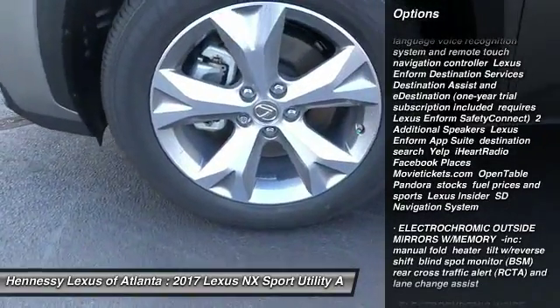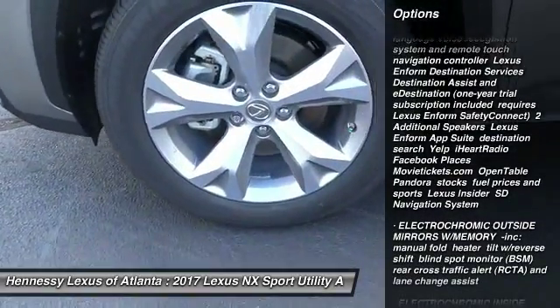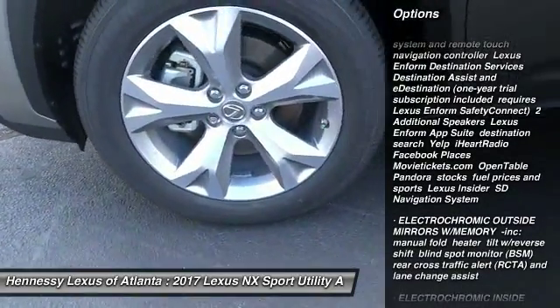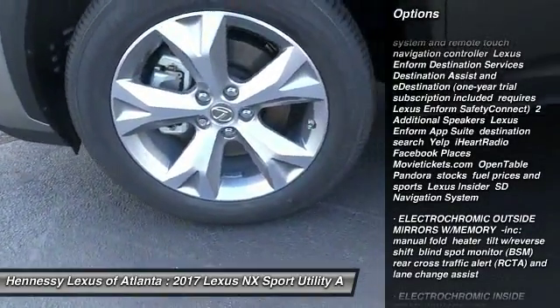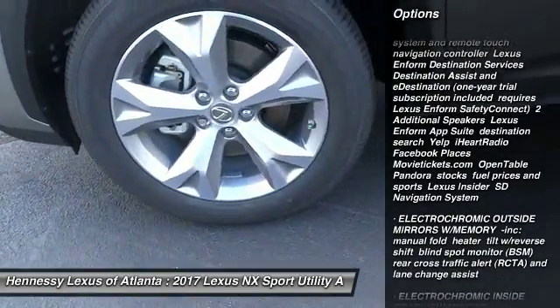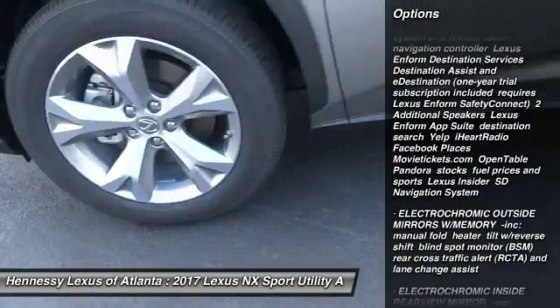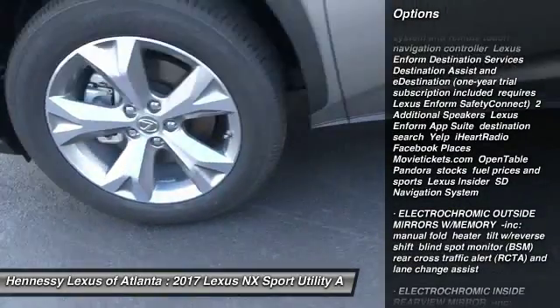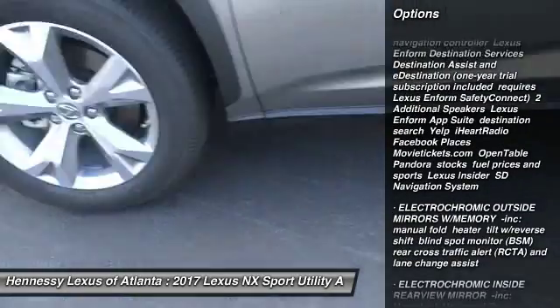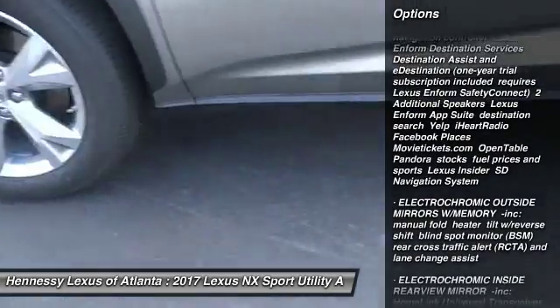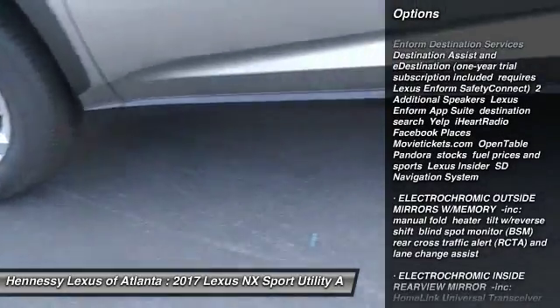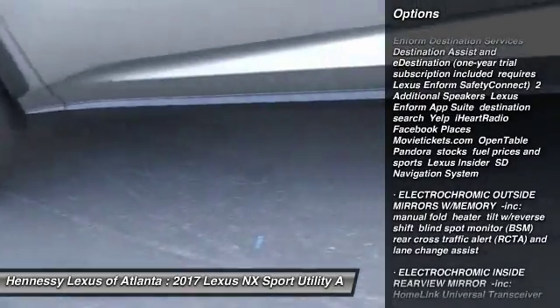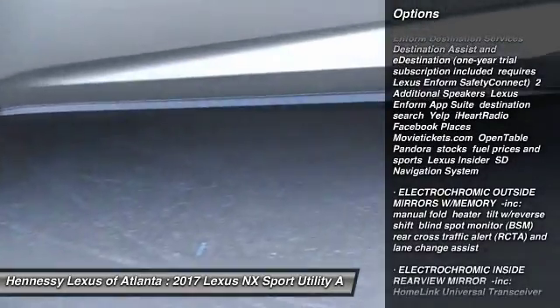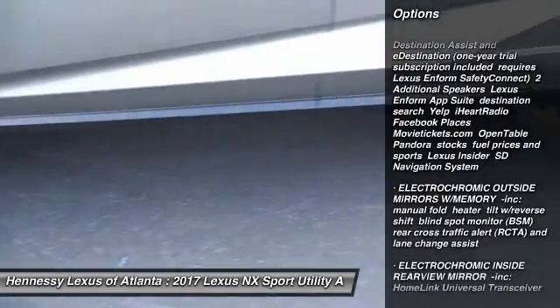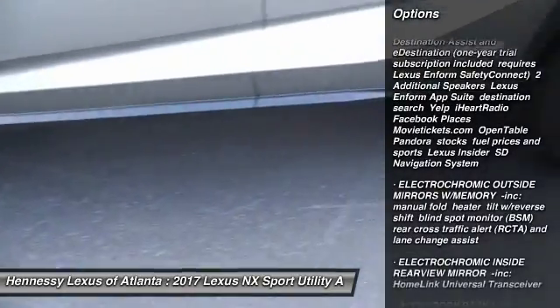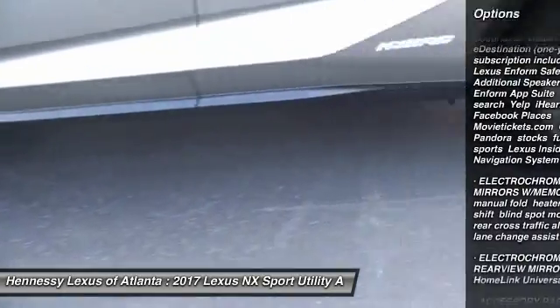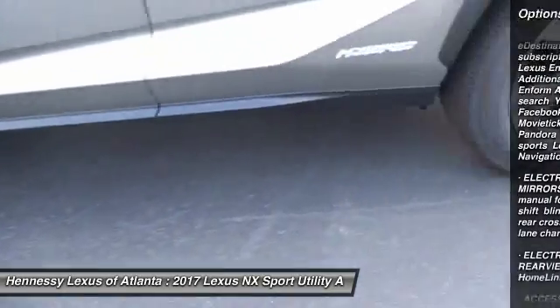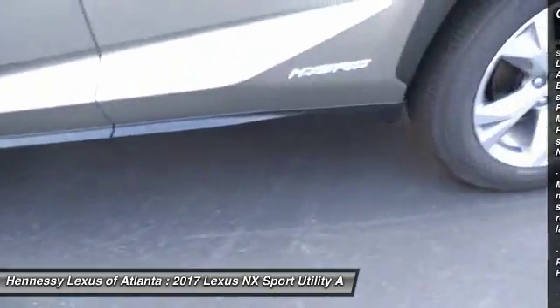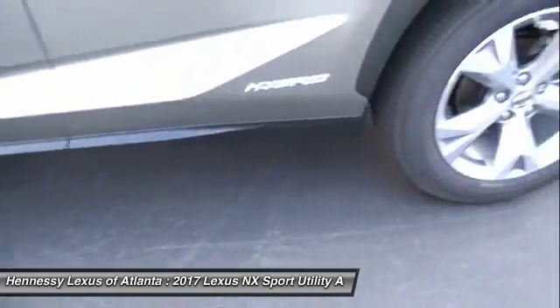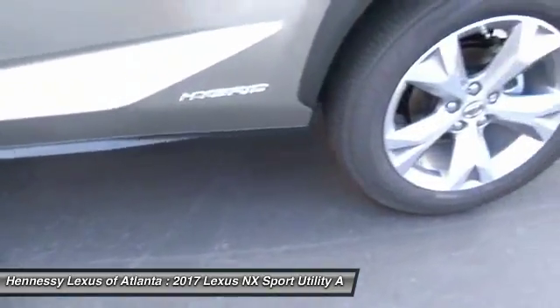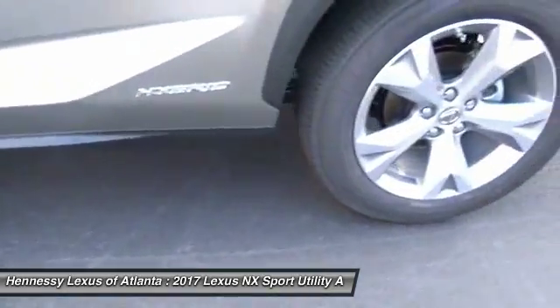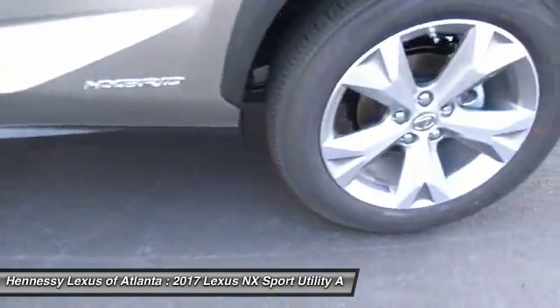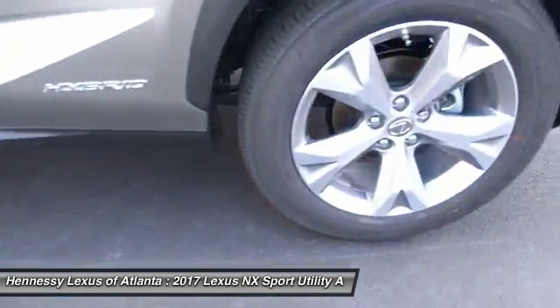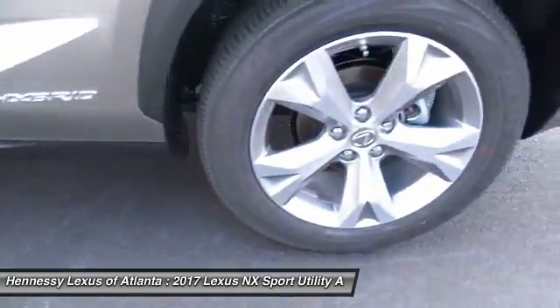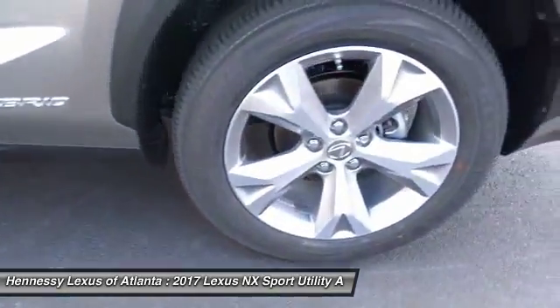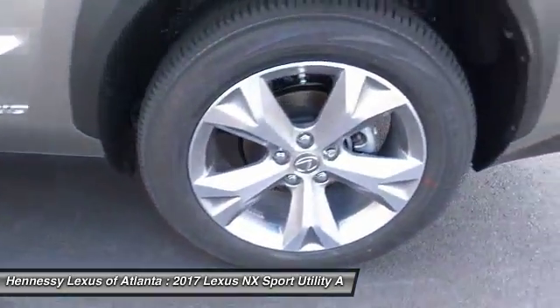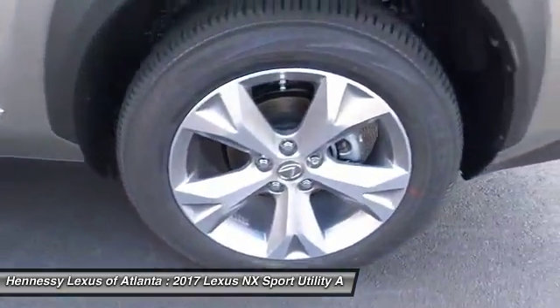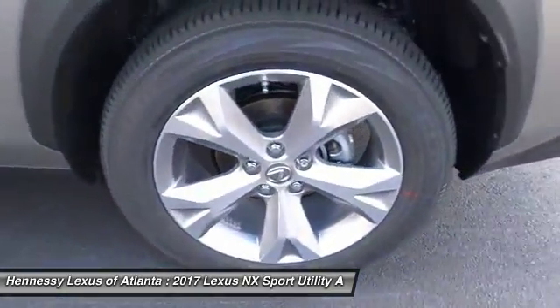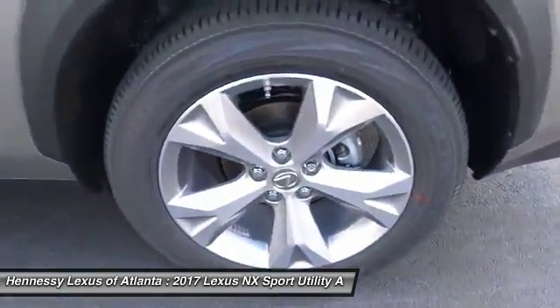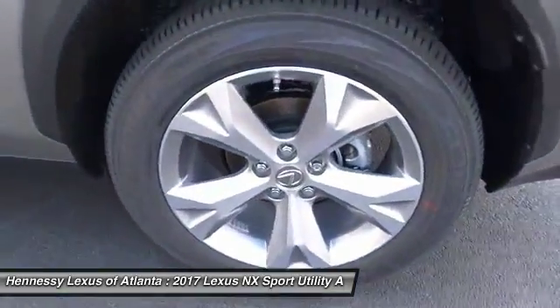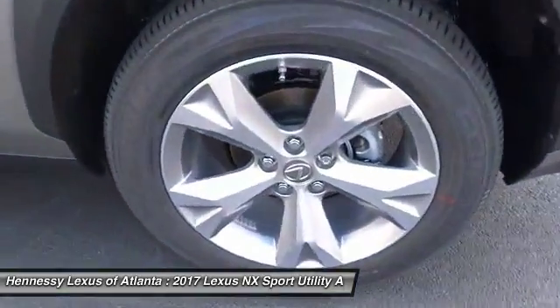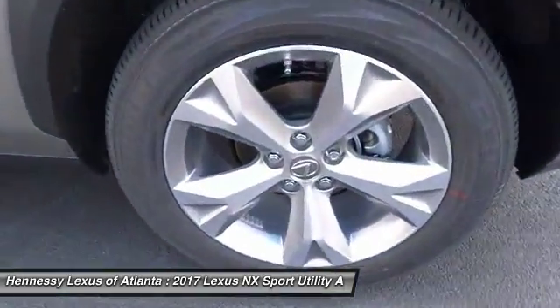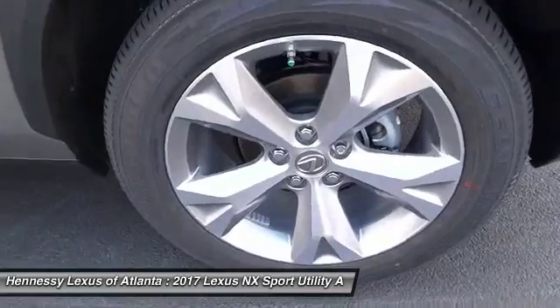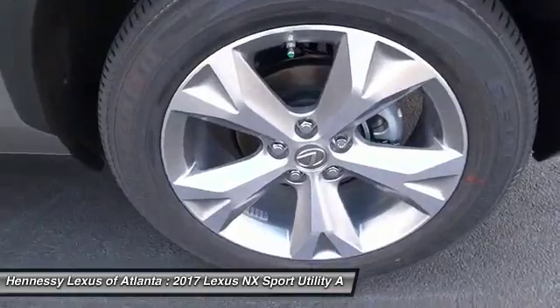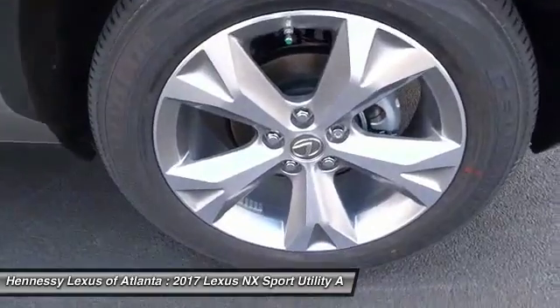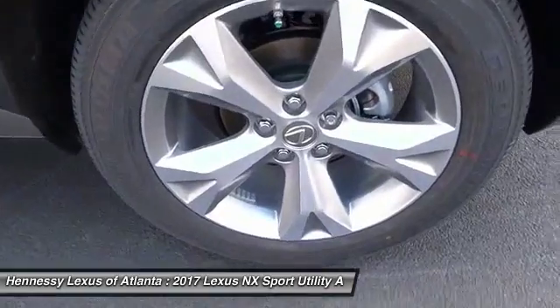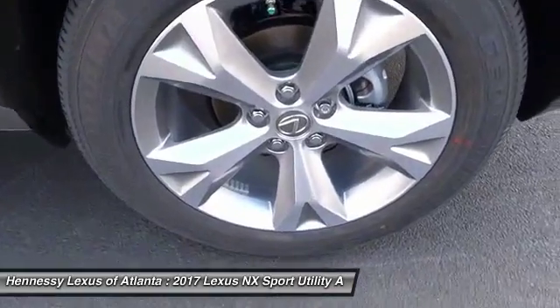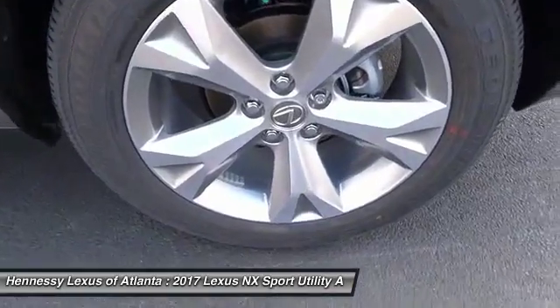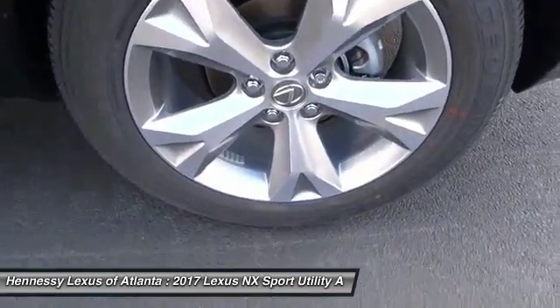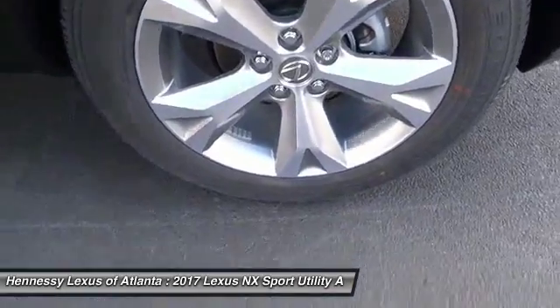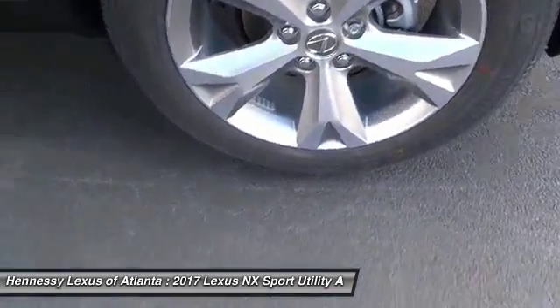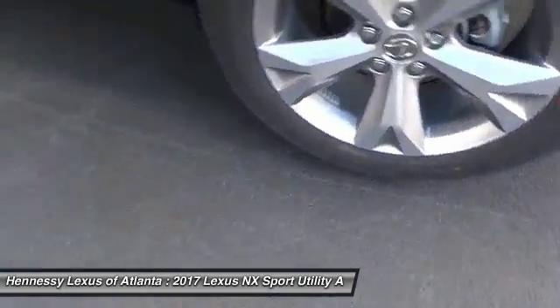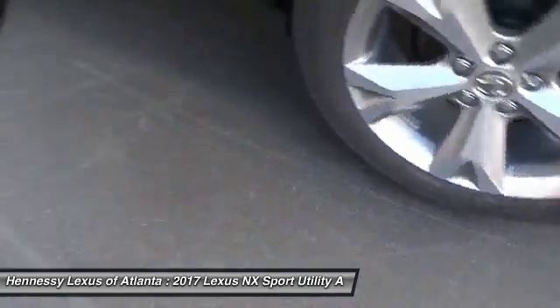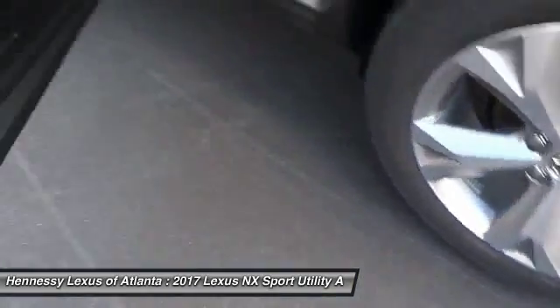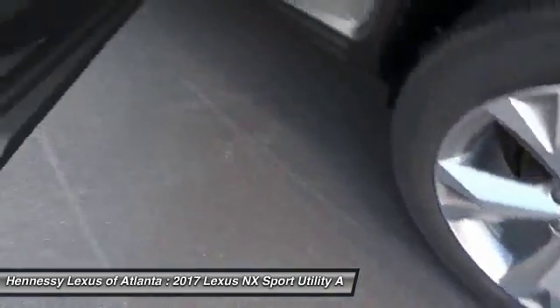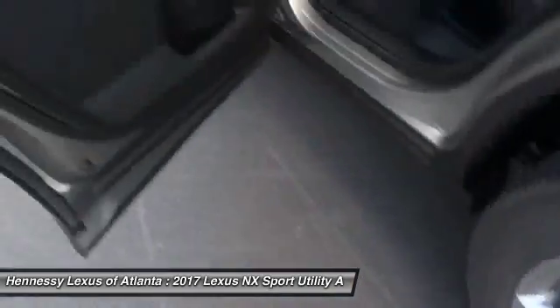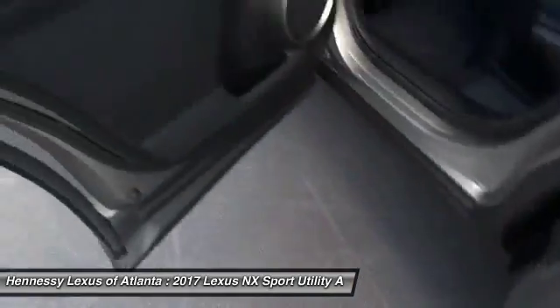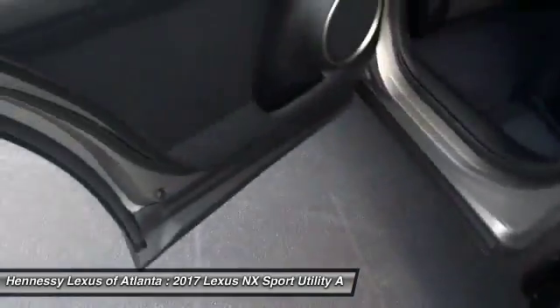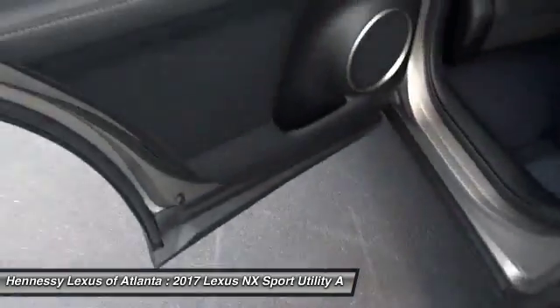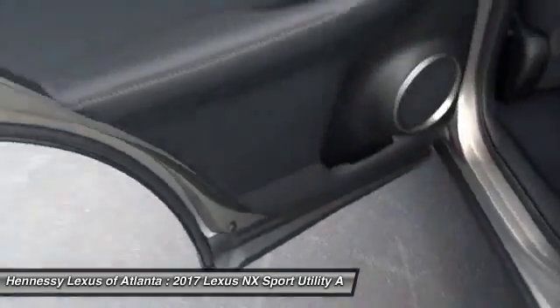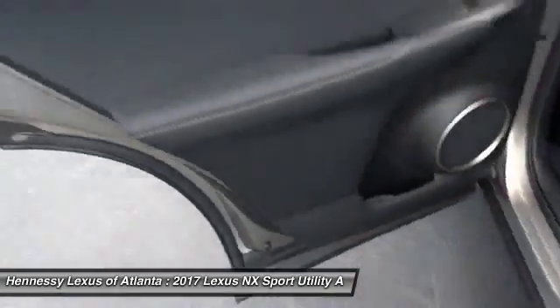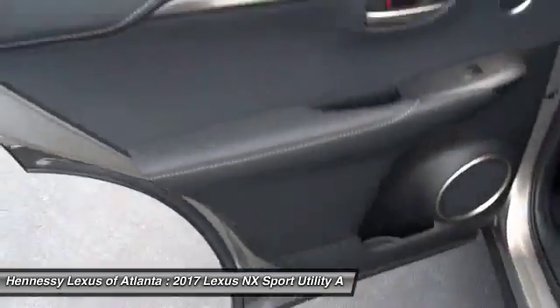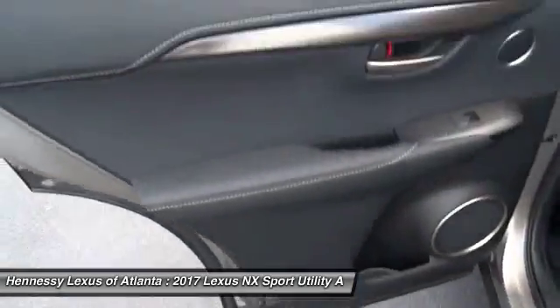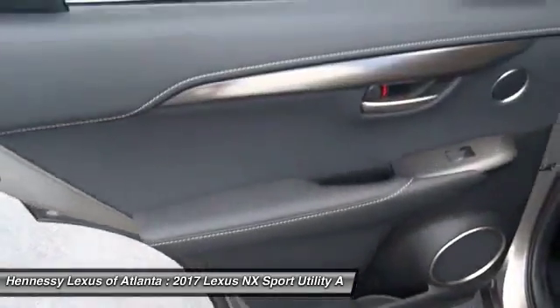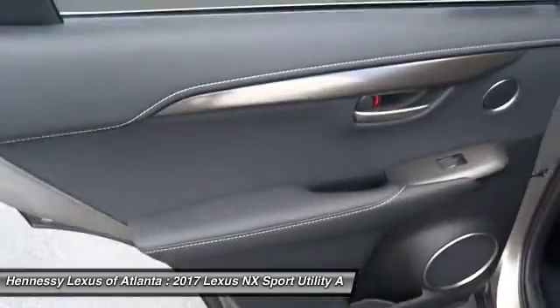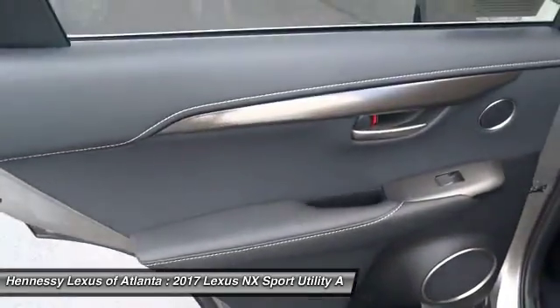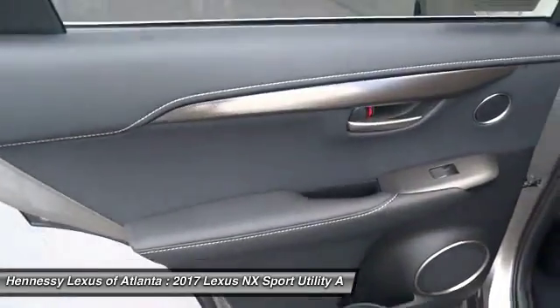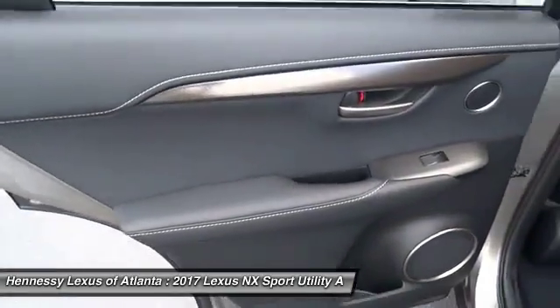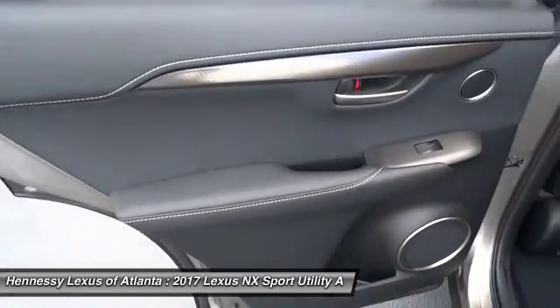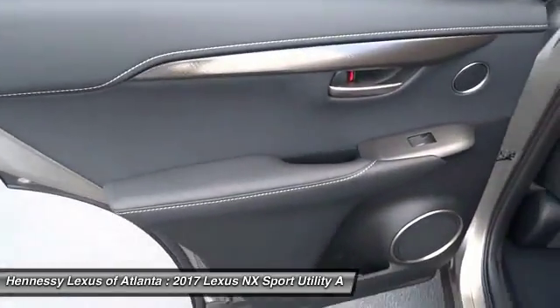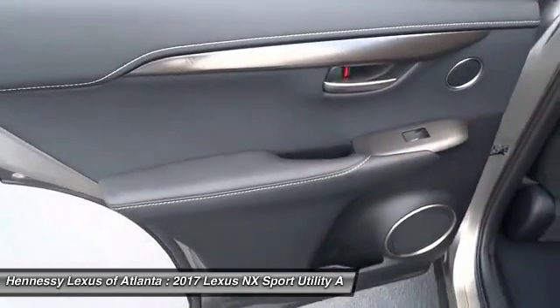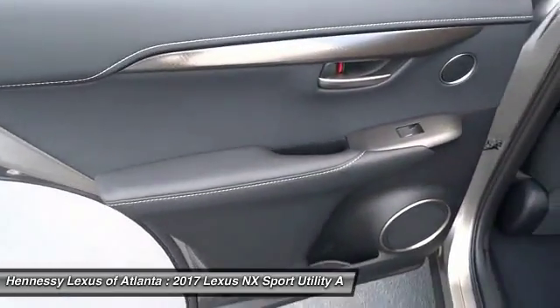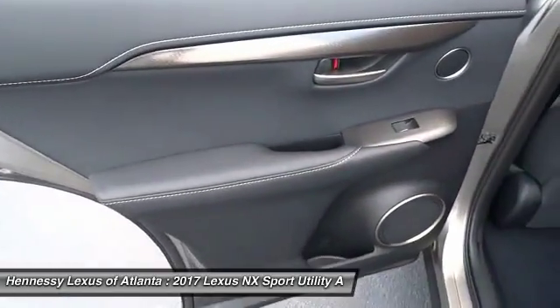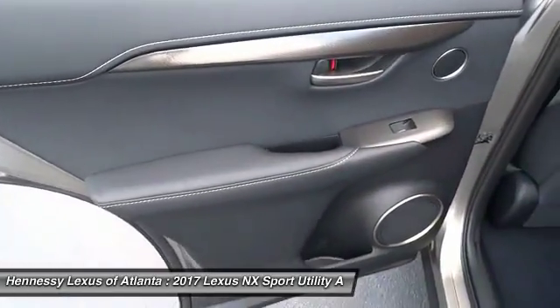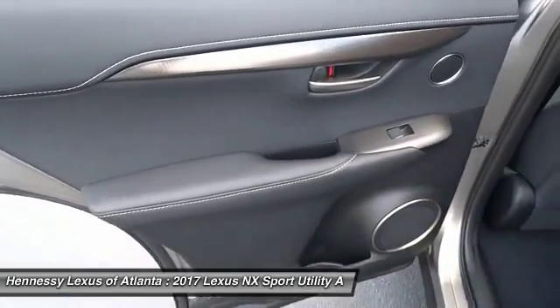Keyless entry, Bluetooth, leather-wrapped steering wheel, power steering, adjustable steering wheel, aluminum wheels.